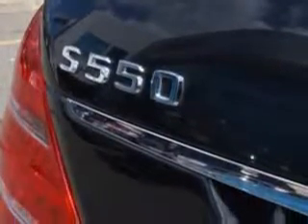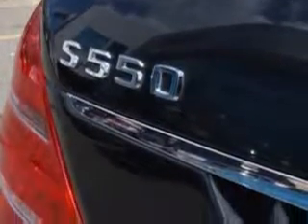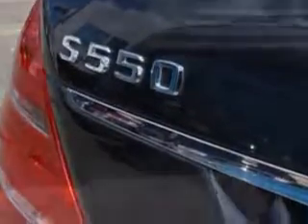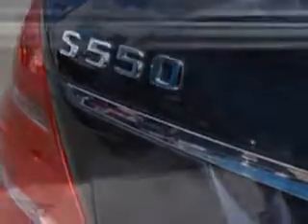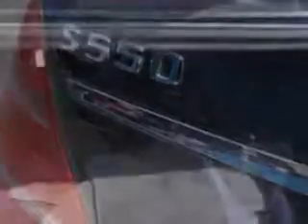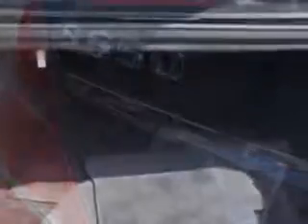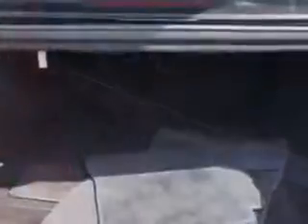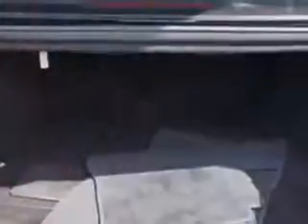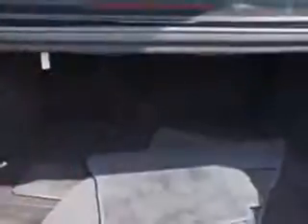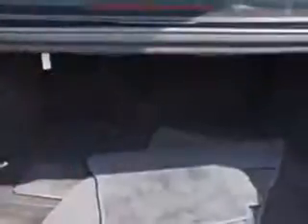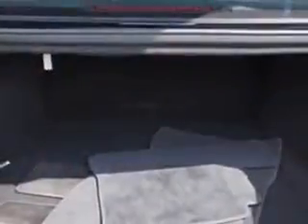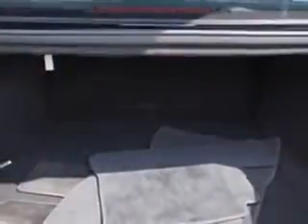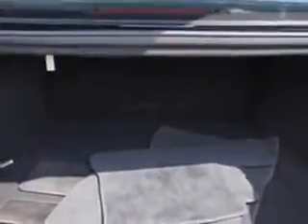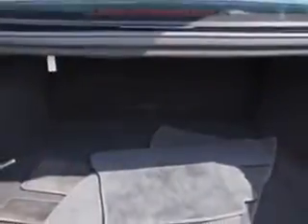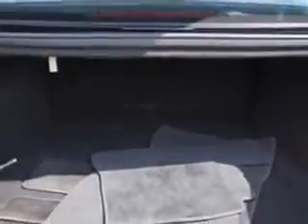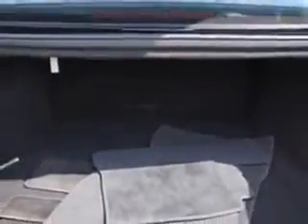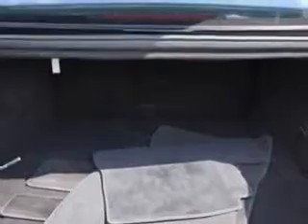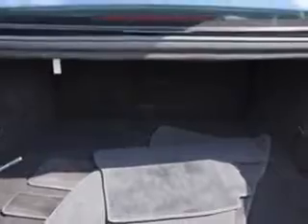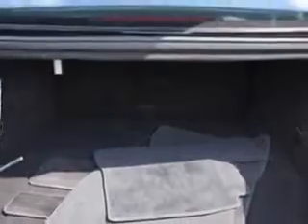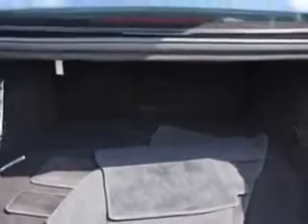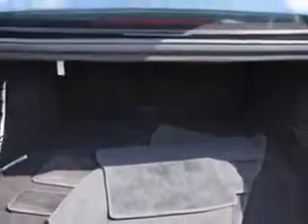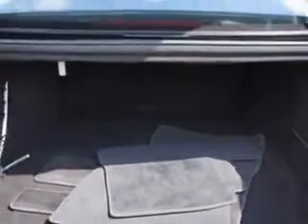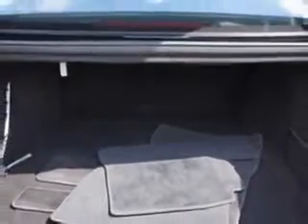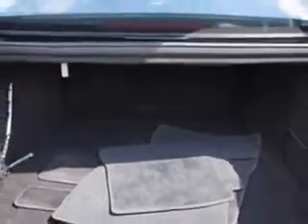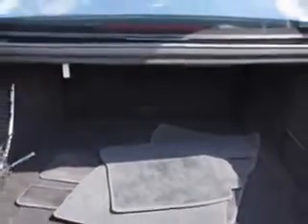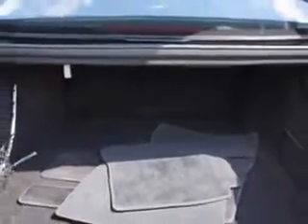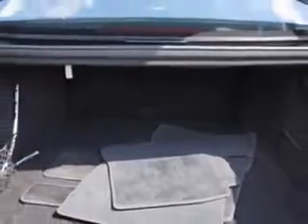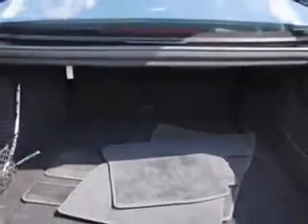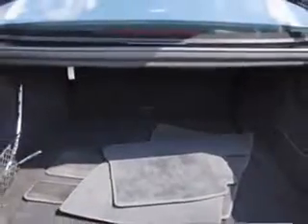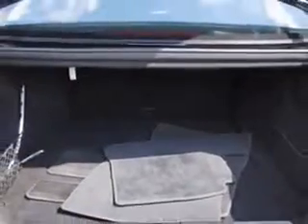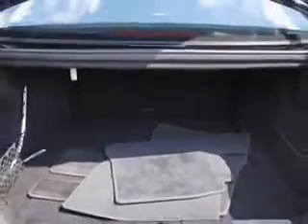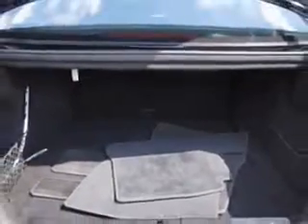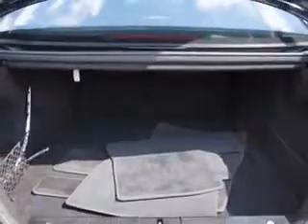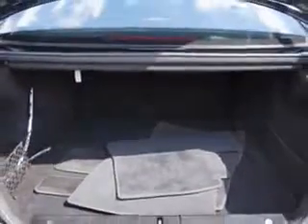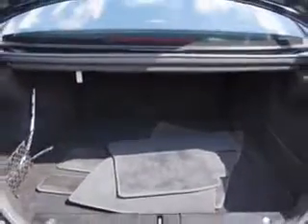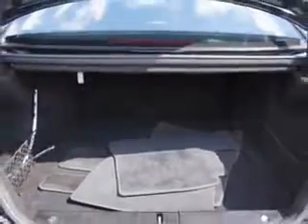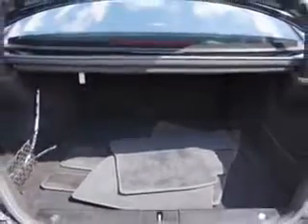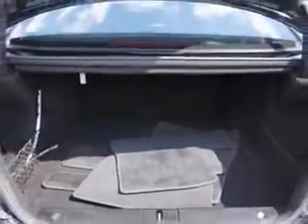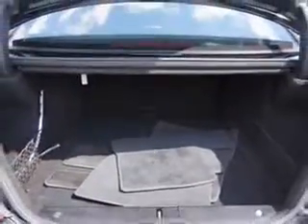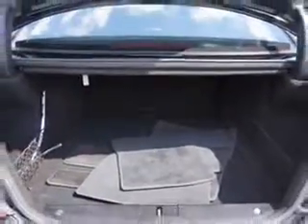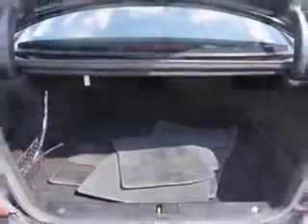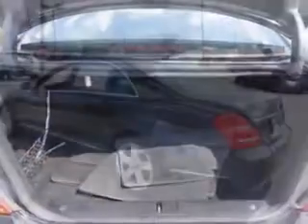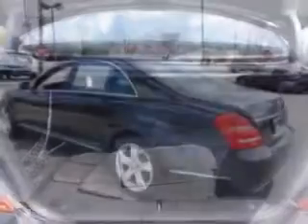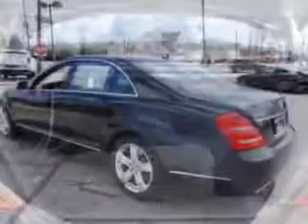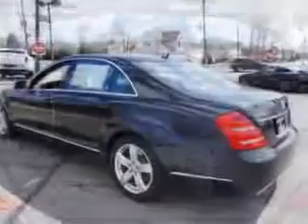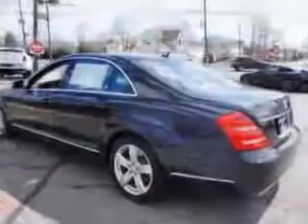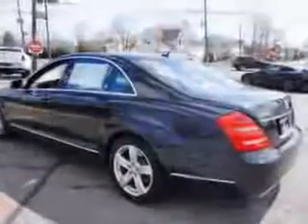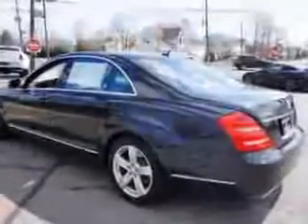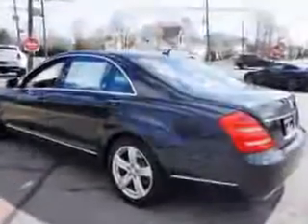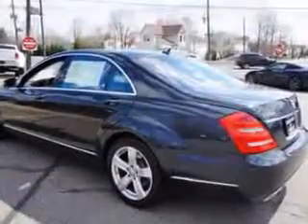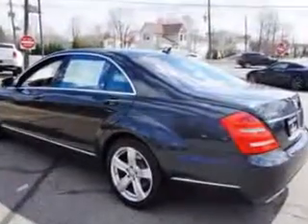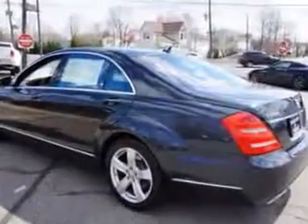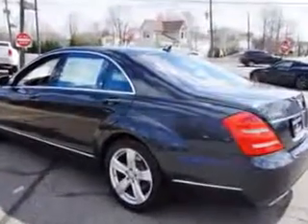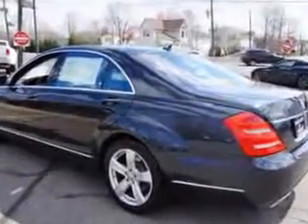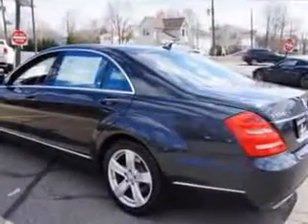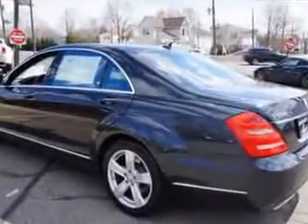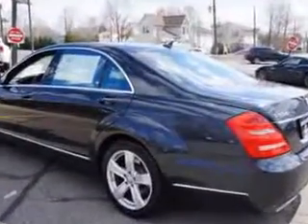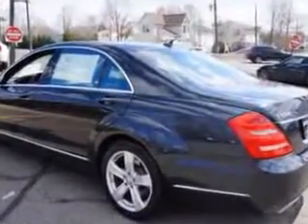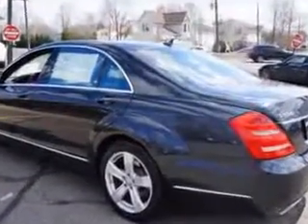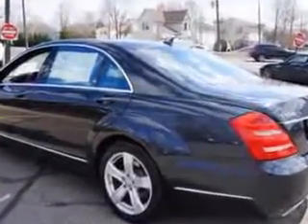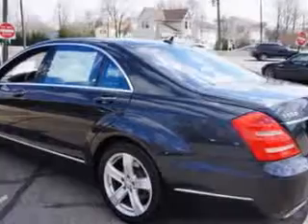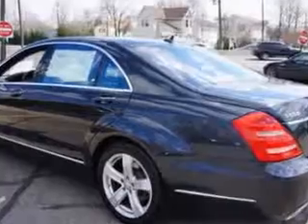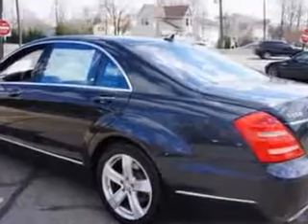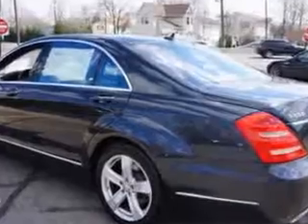Enjoy the drive and have peace of mind in this 2012 Mercedes-Benz S-Class. See us at Edison Nissan today.